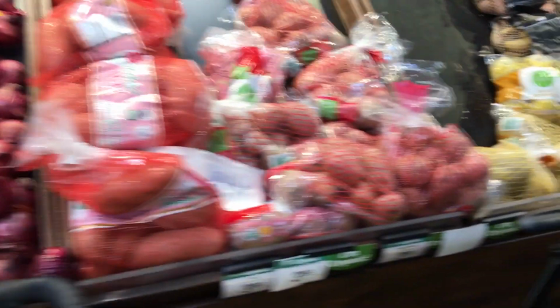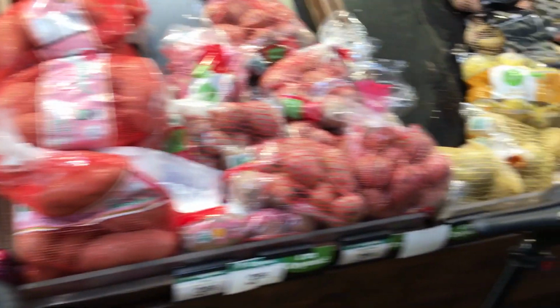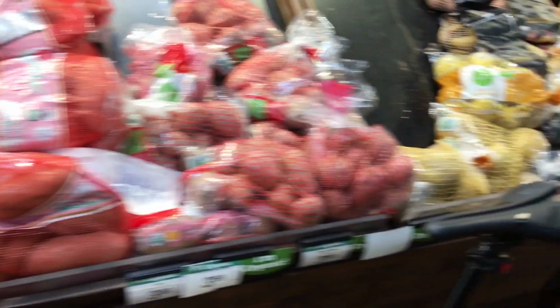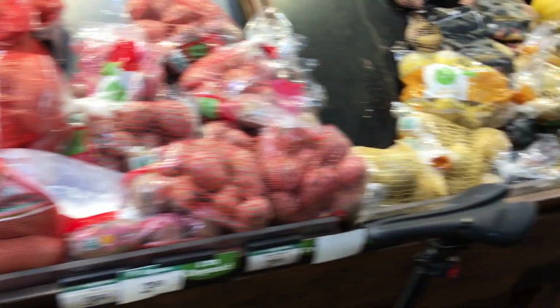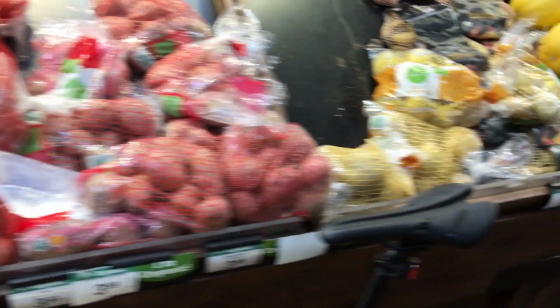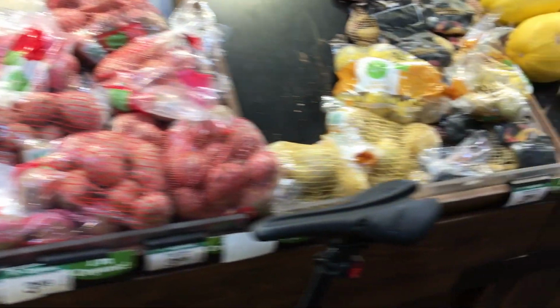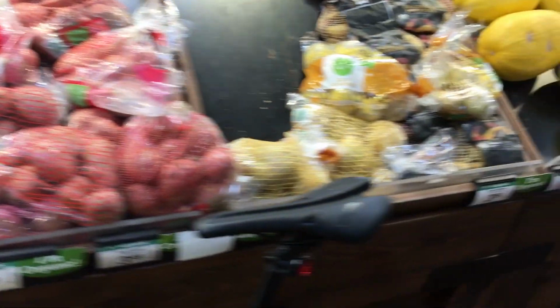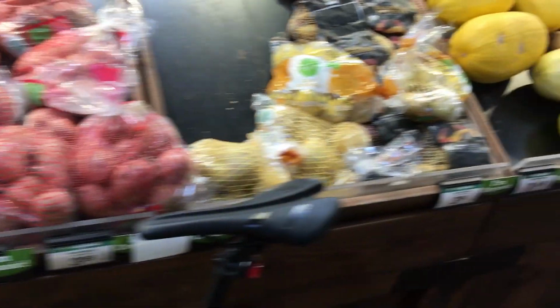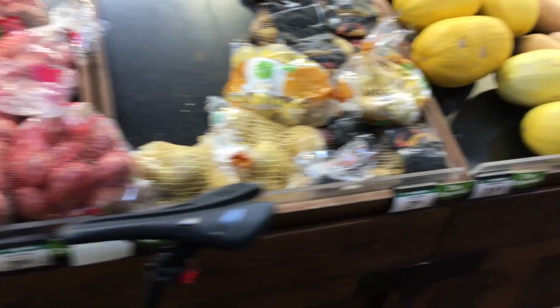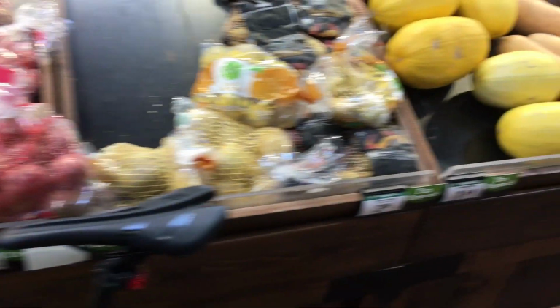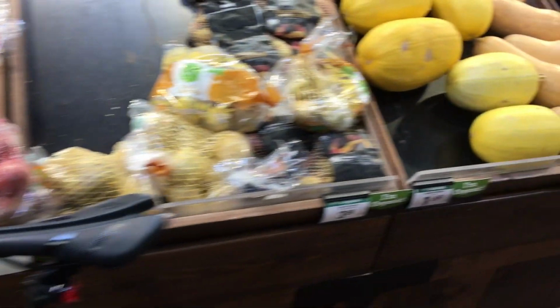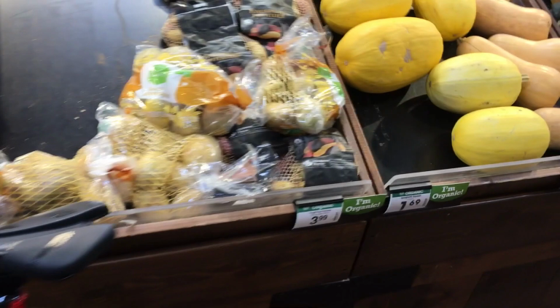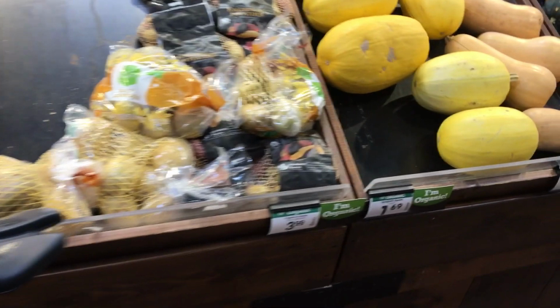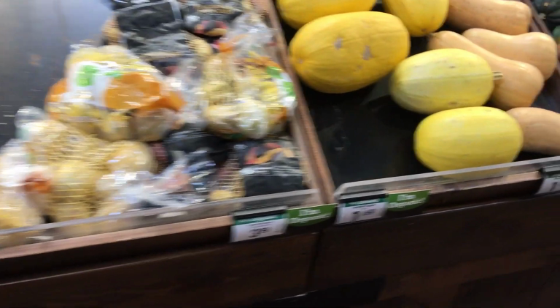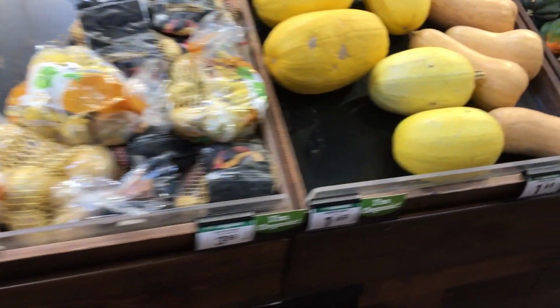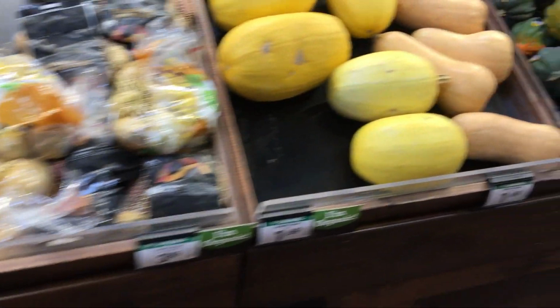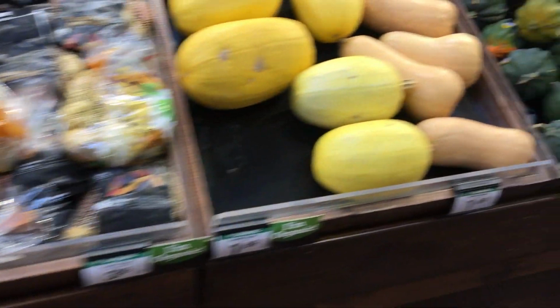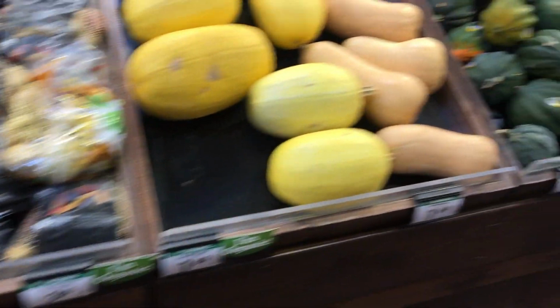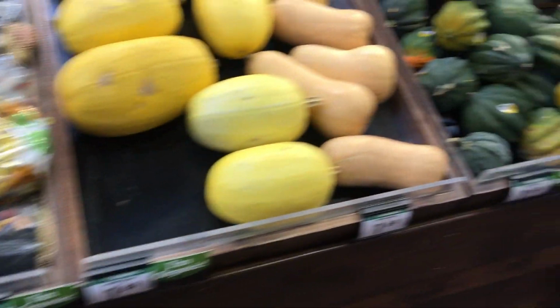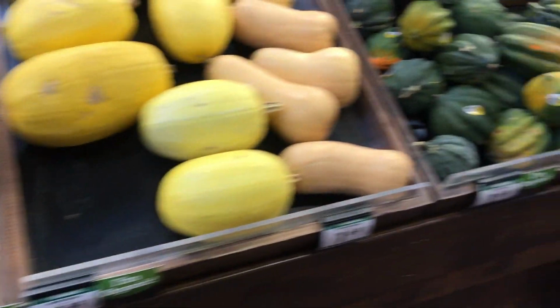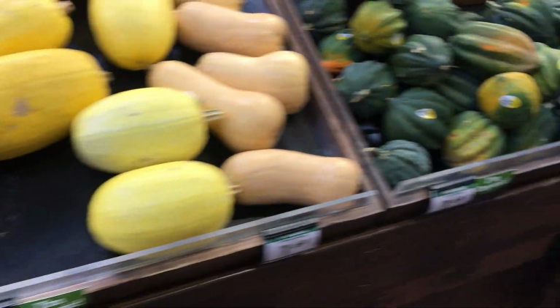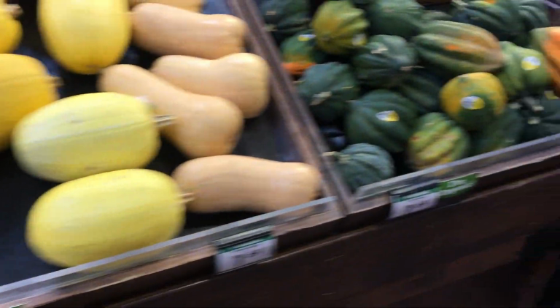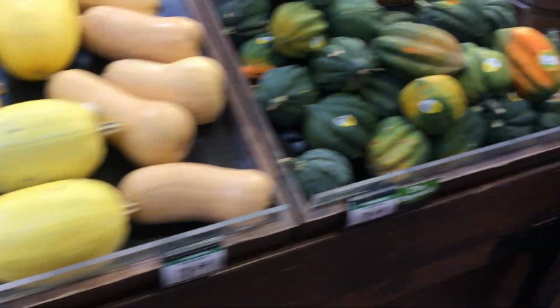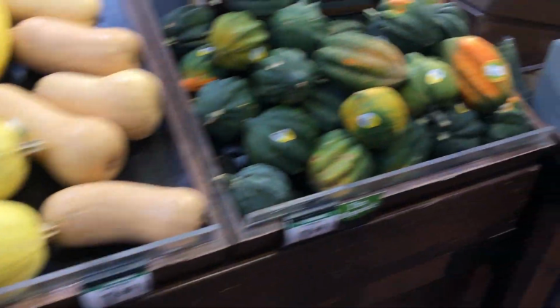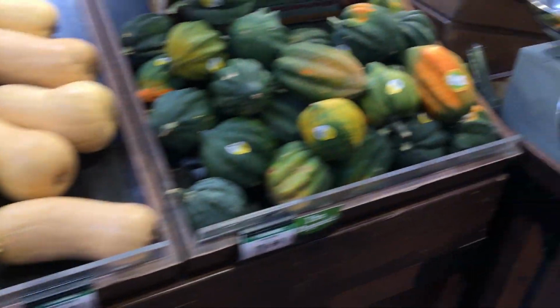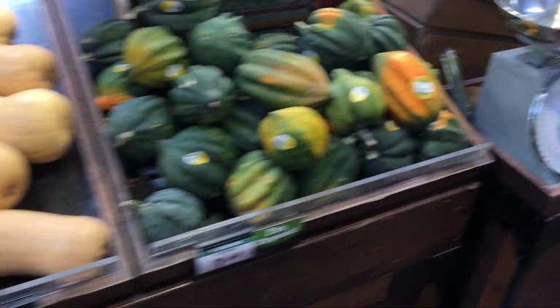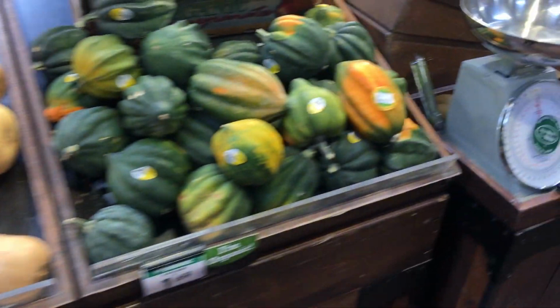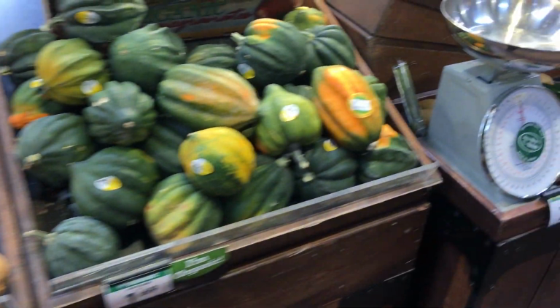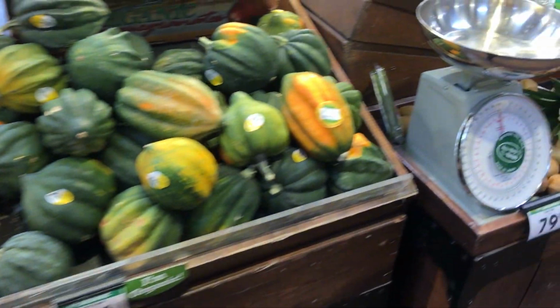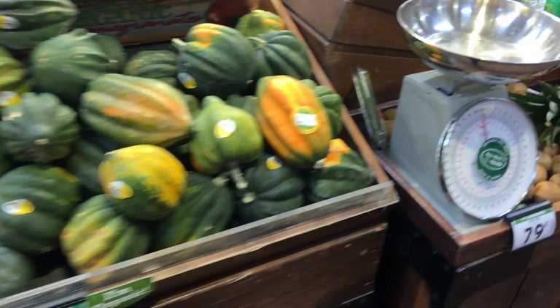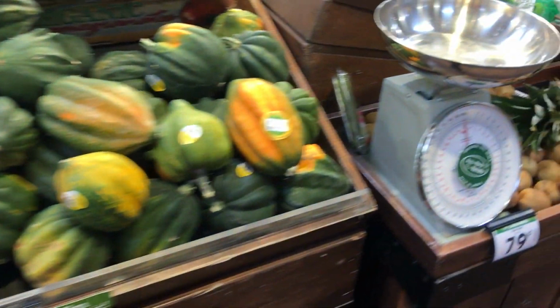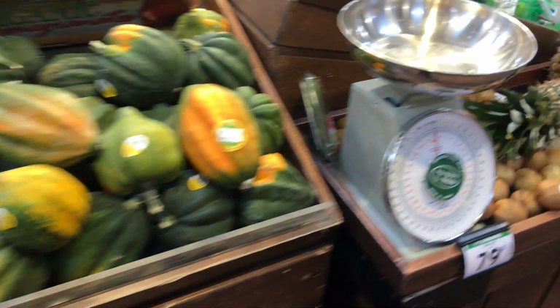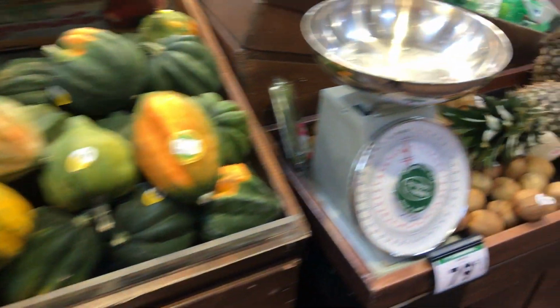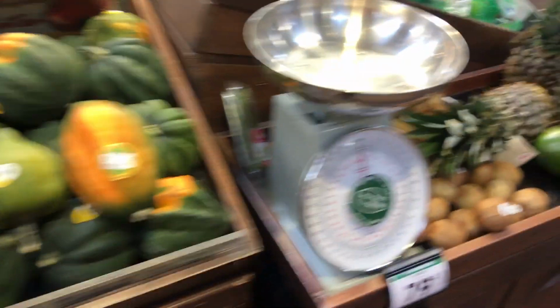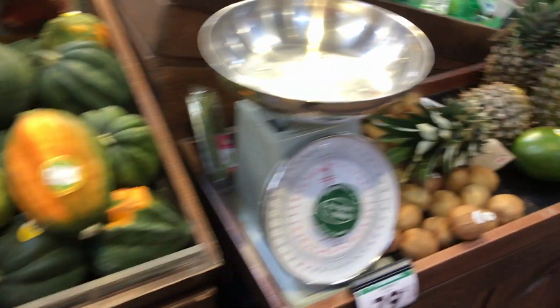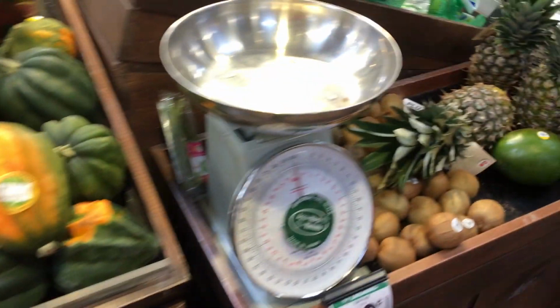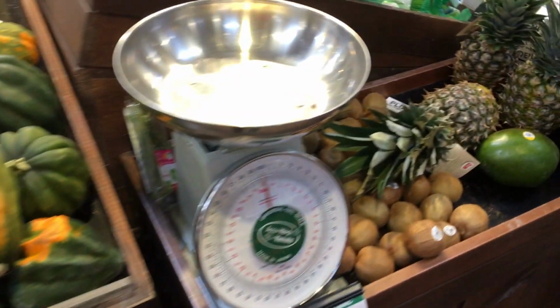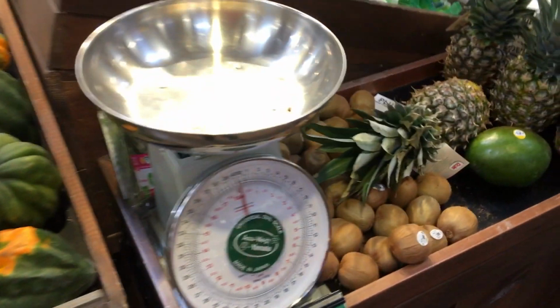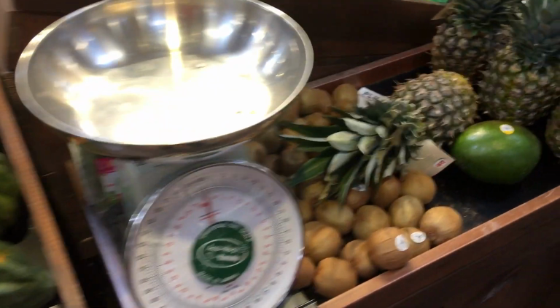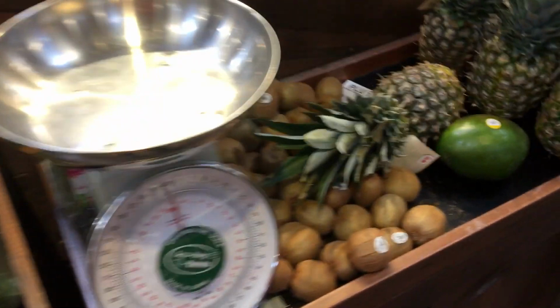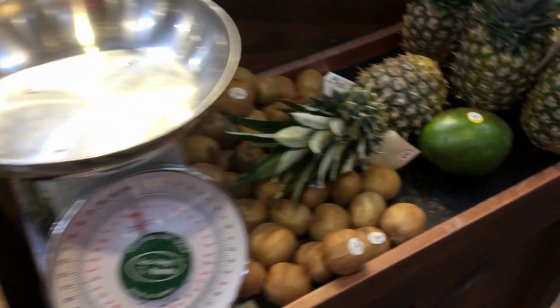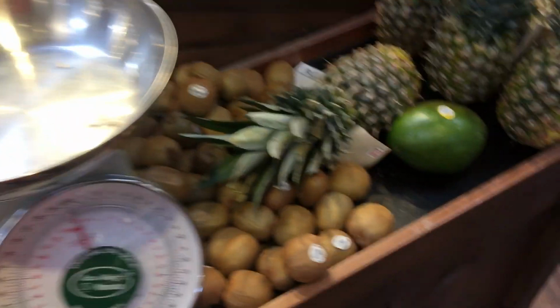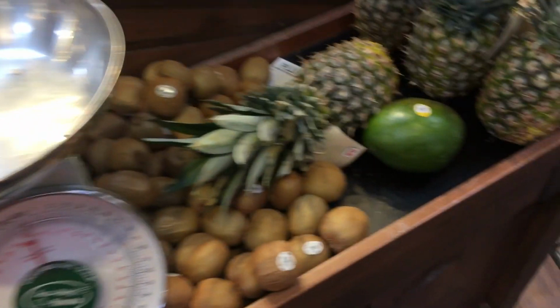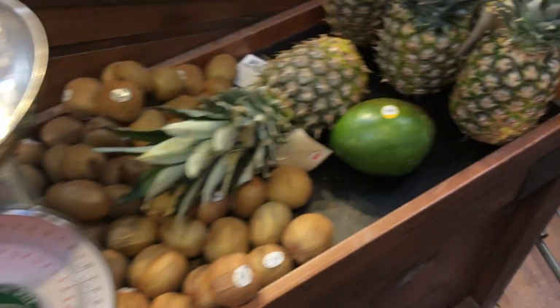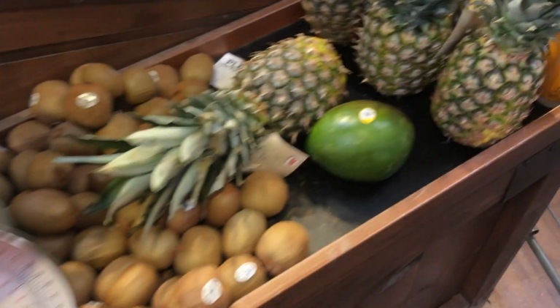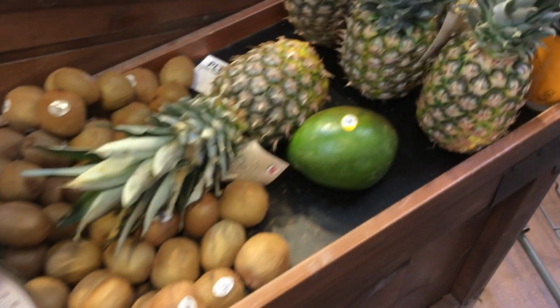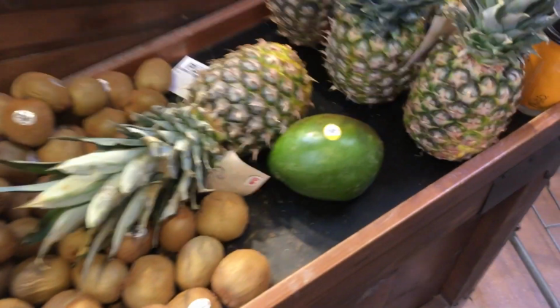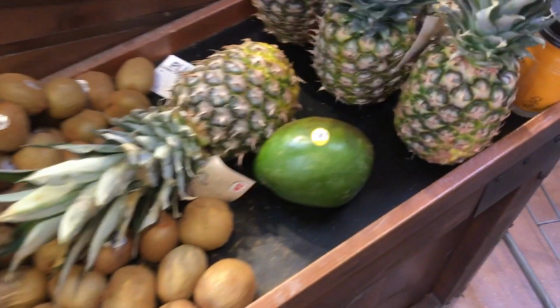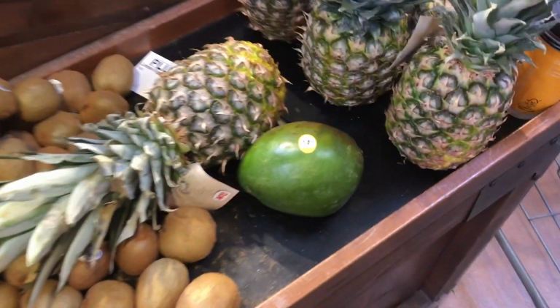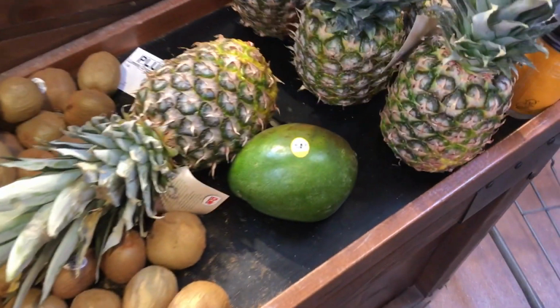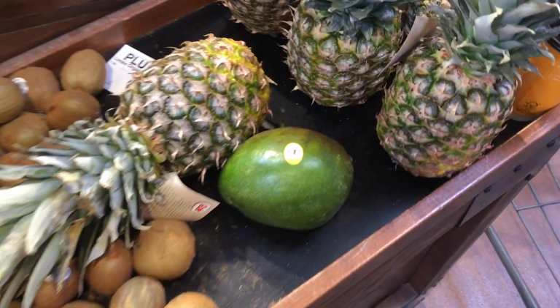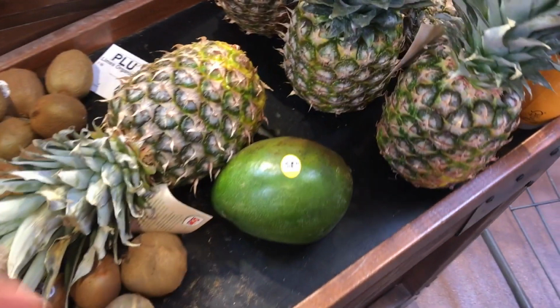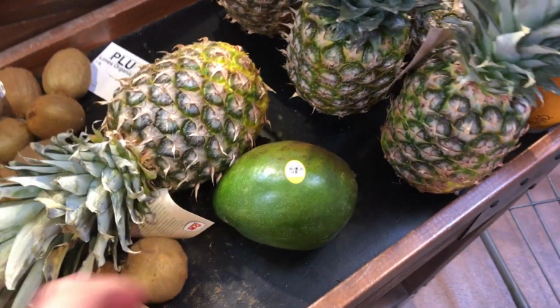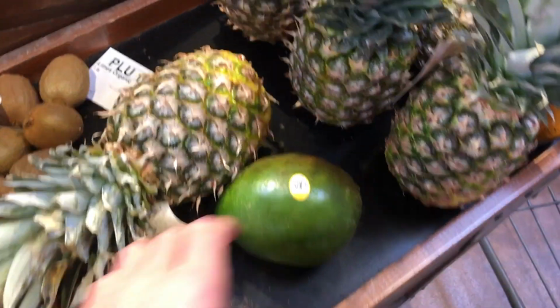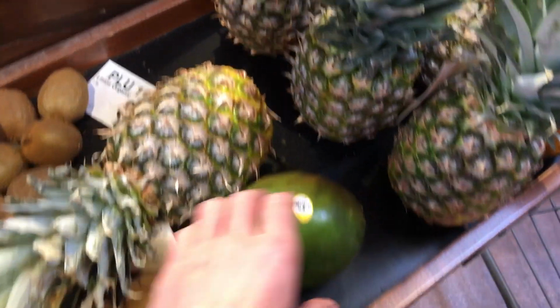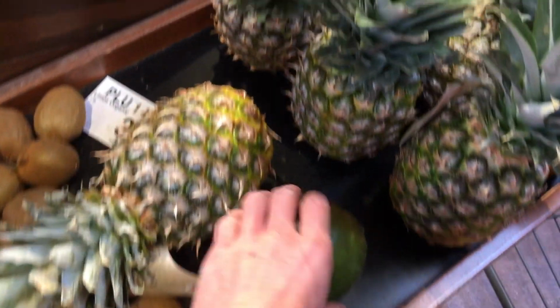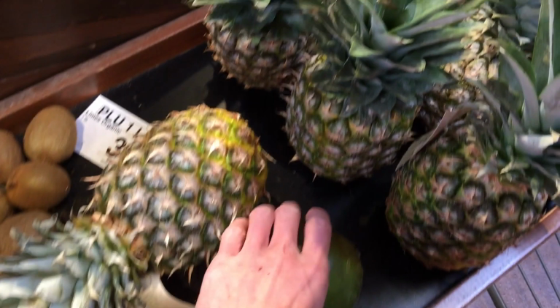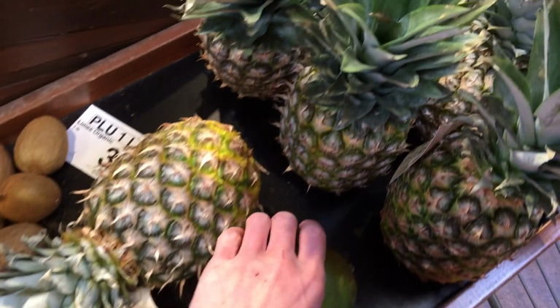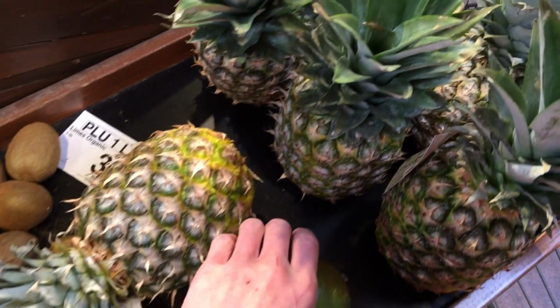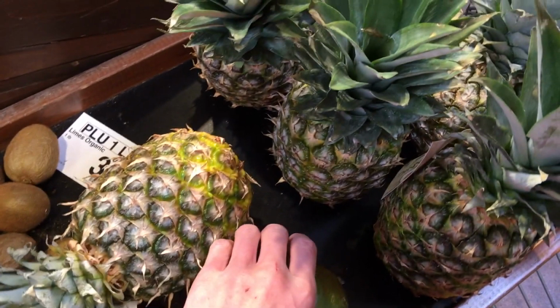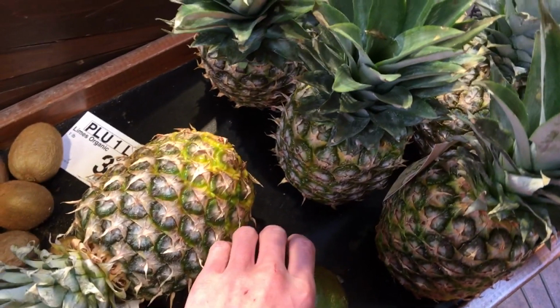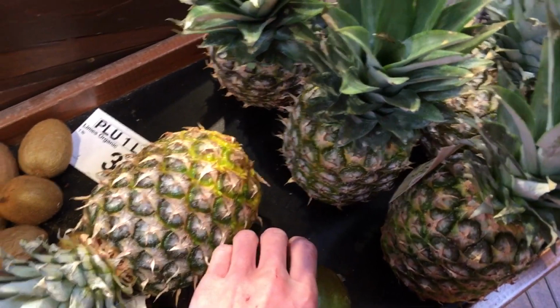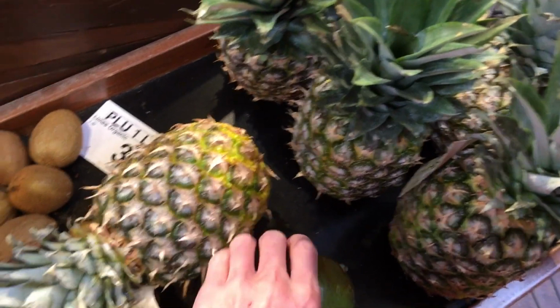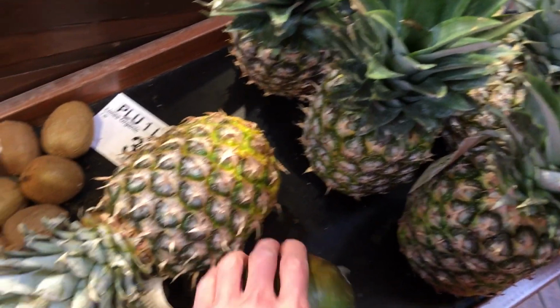Some onions, varieties. Potatoes, red potatoes. Squash — butternut, spaghetti, acorn.